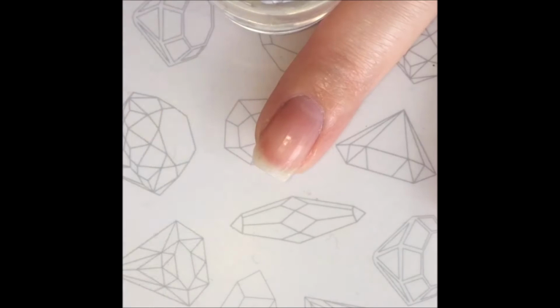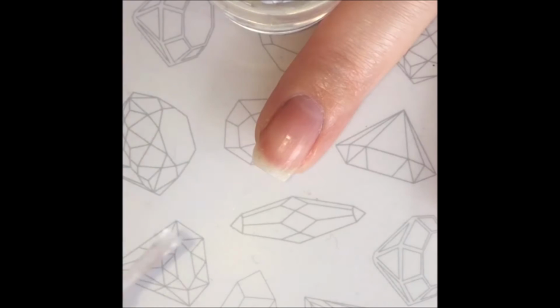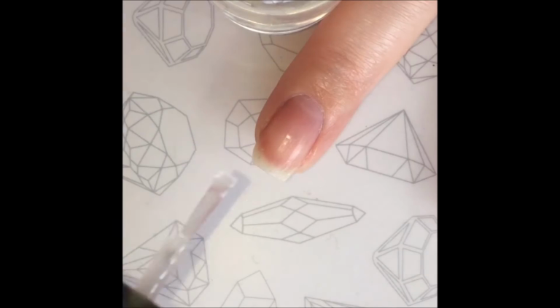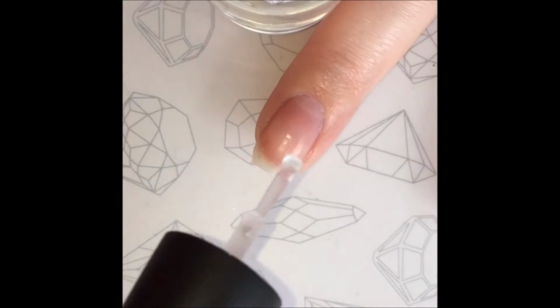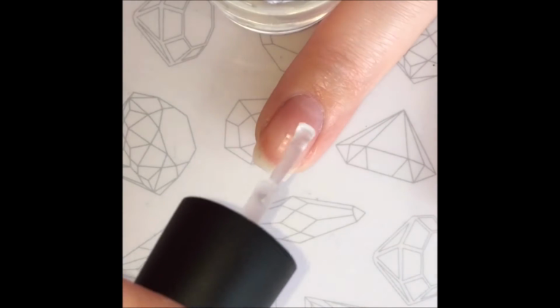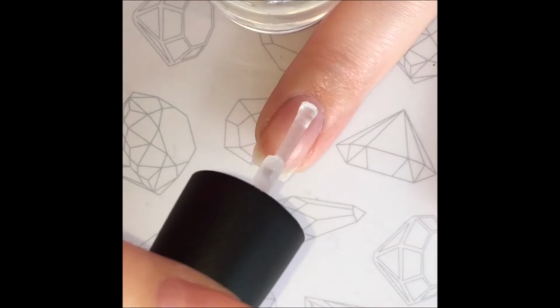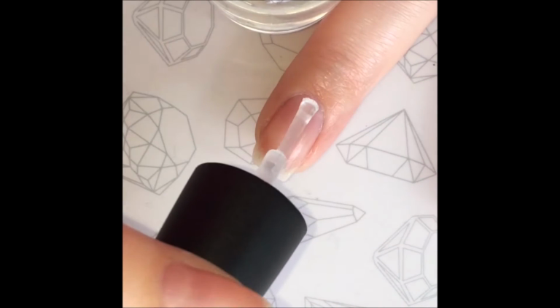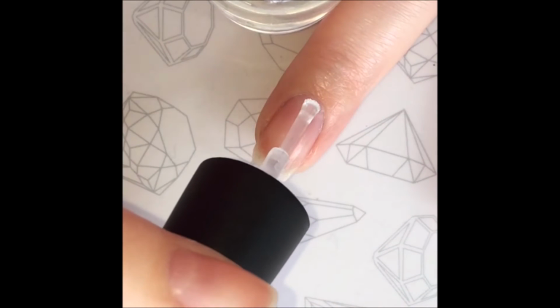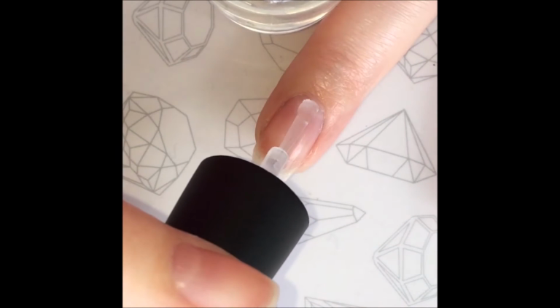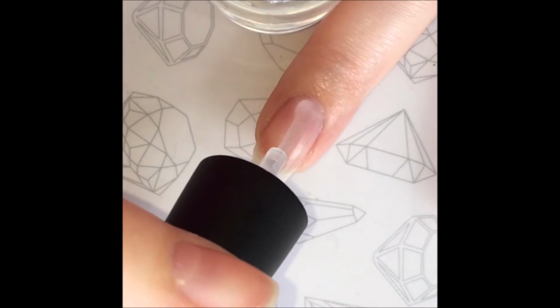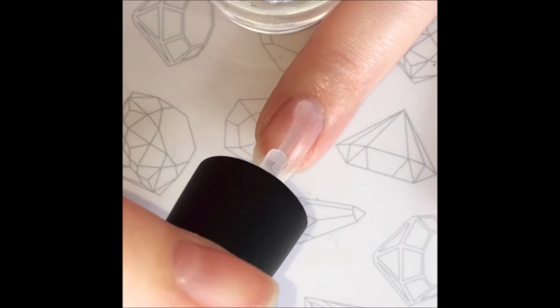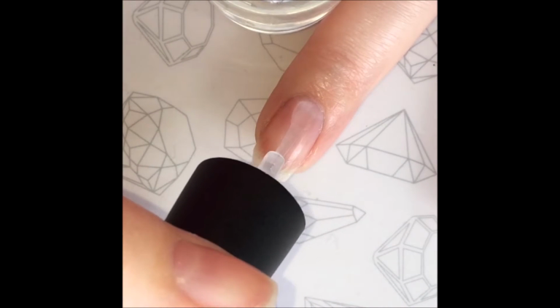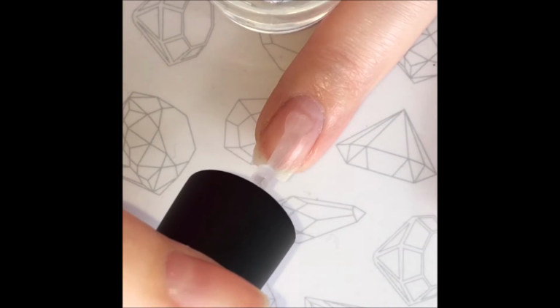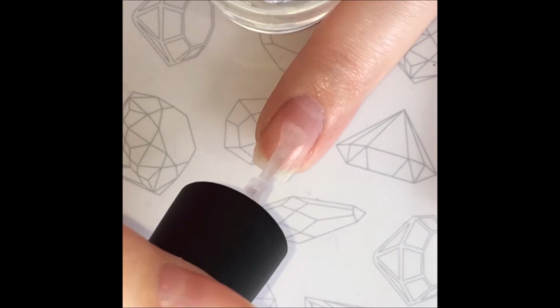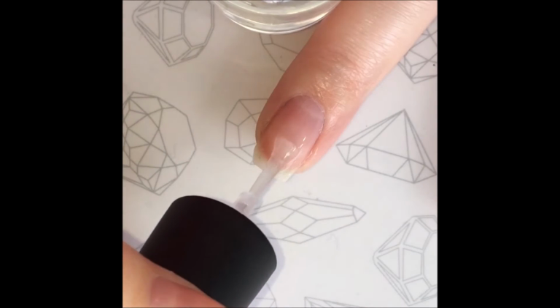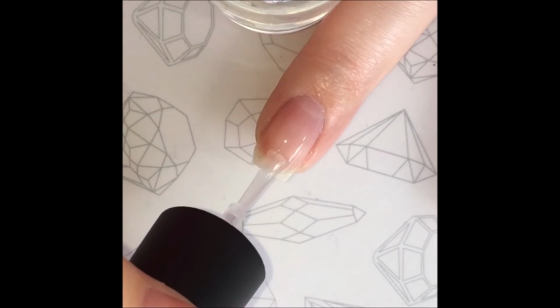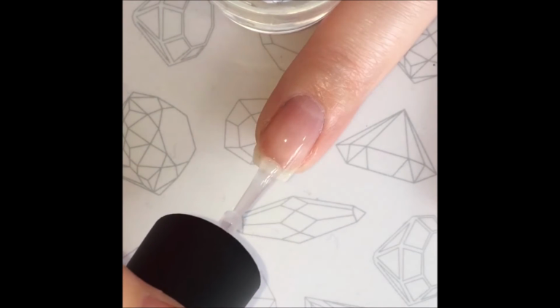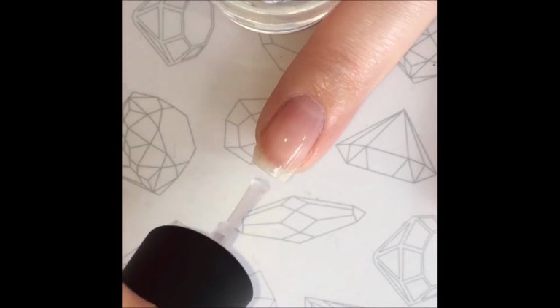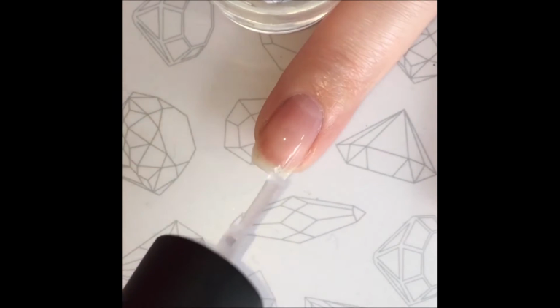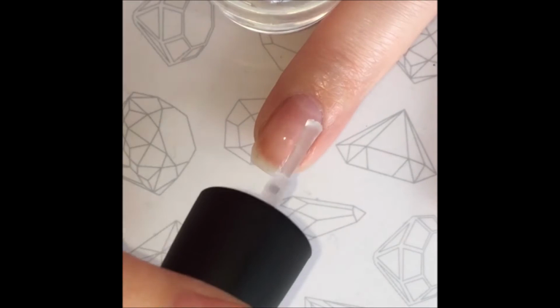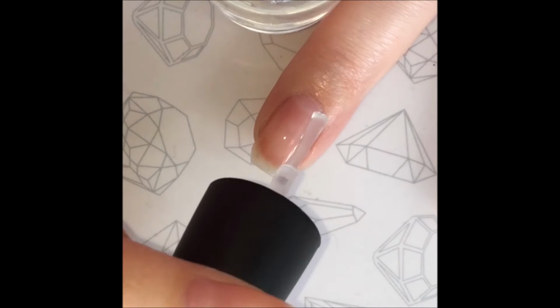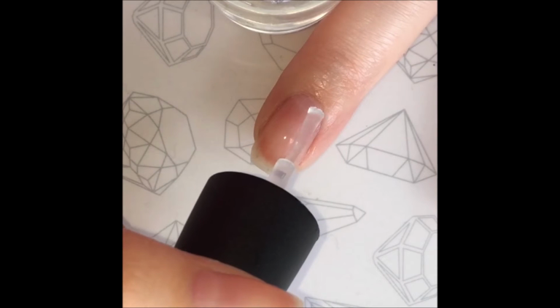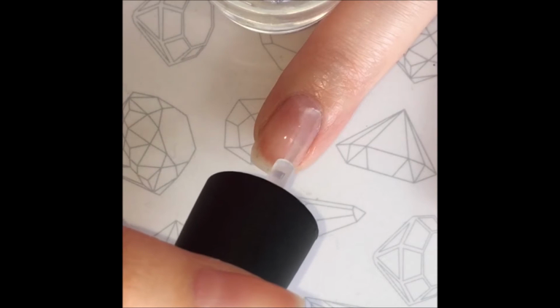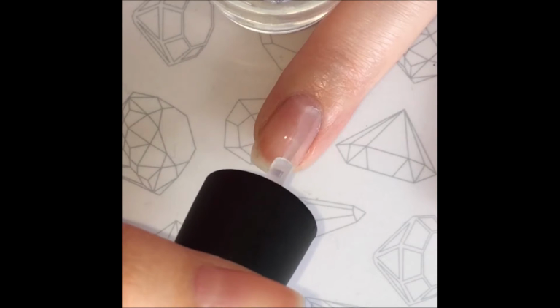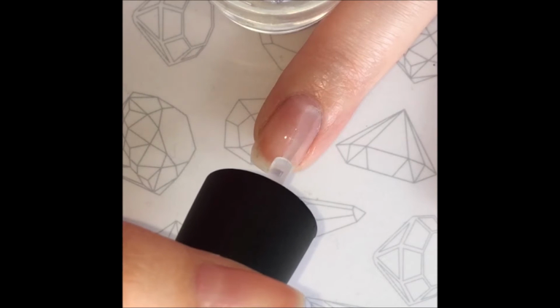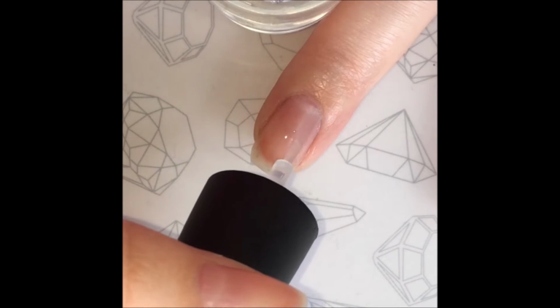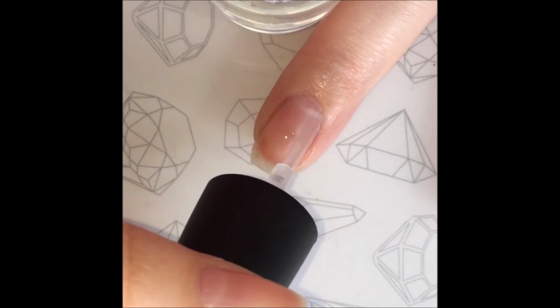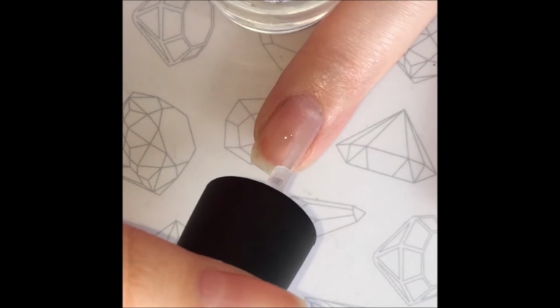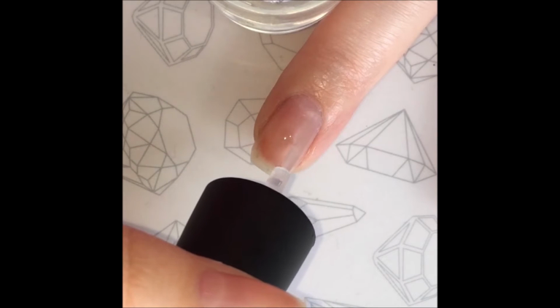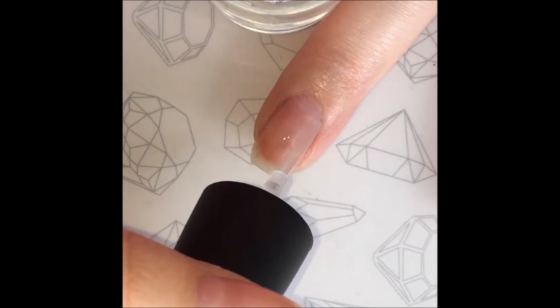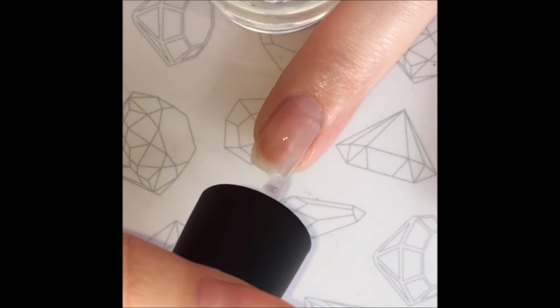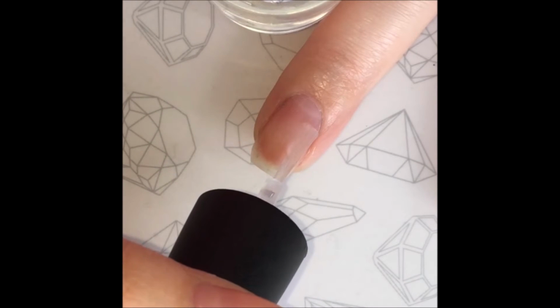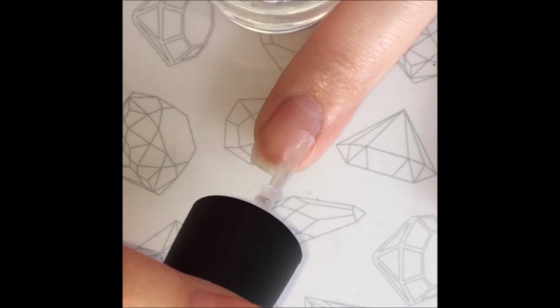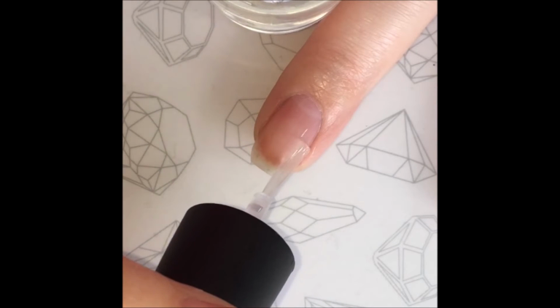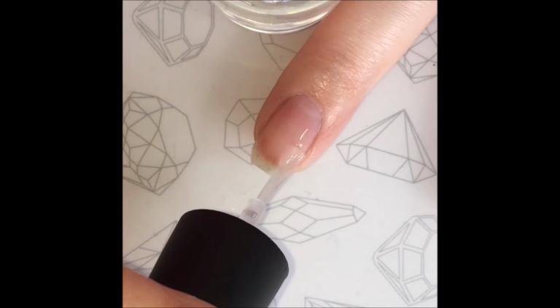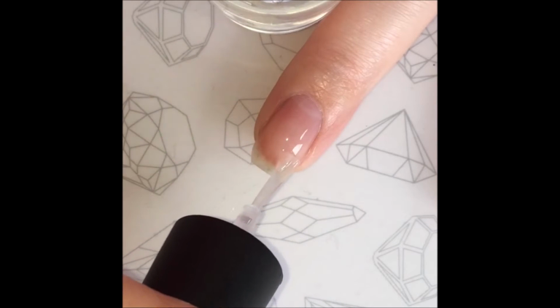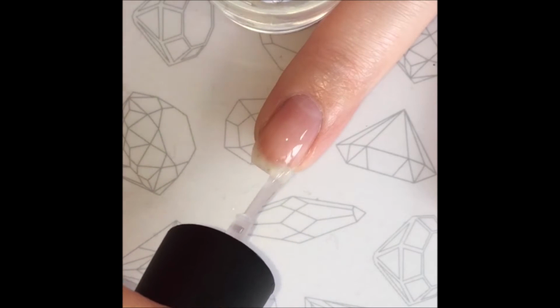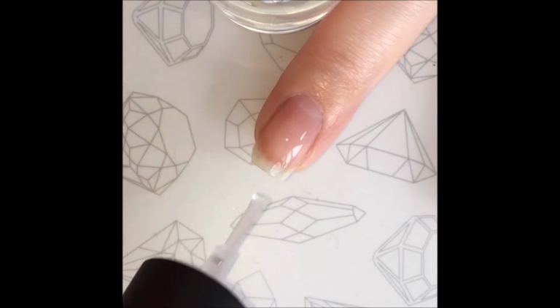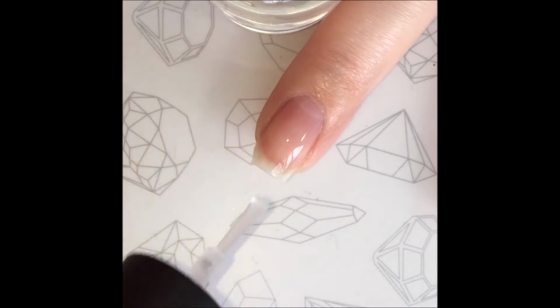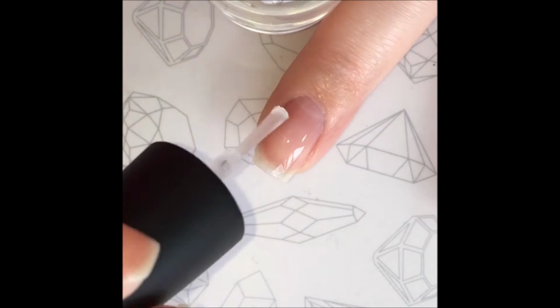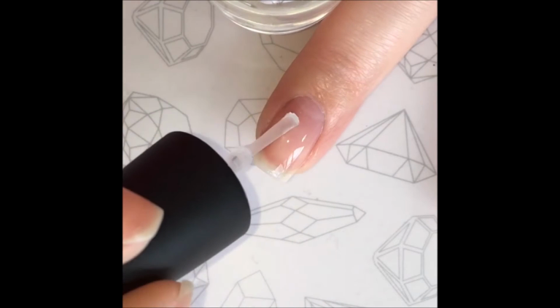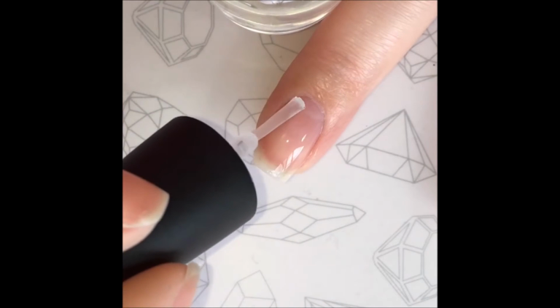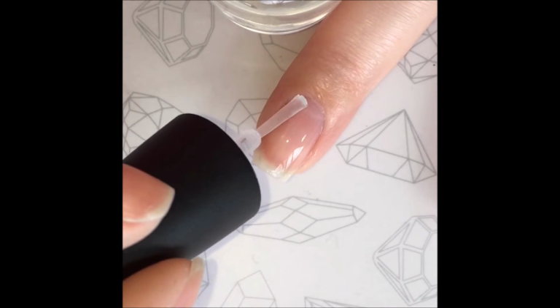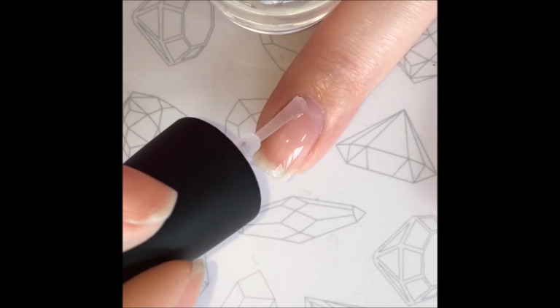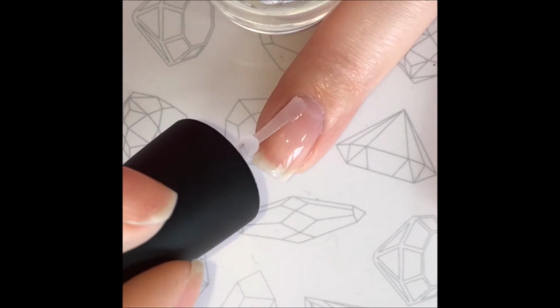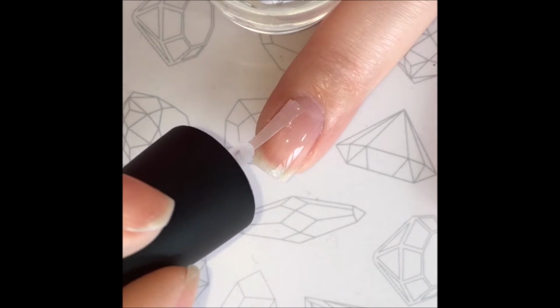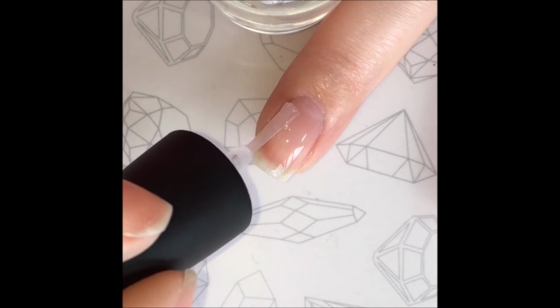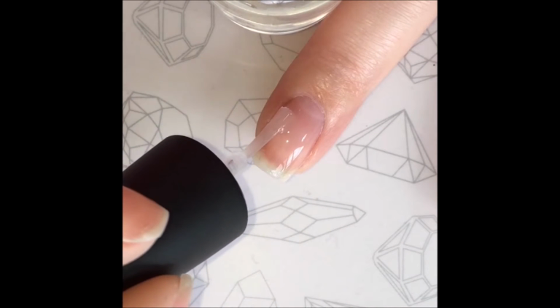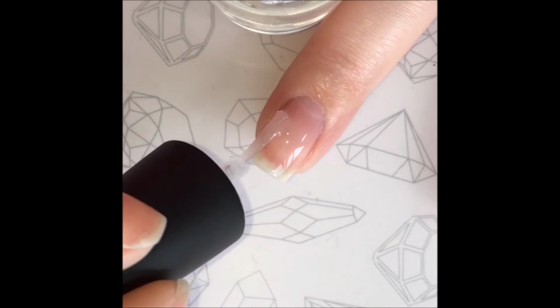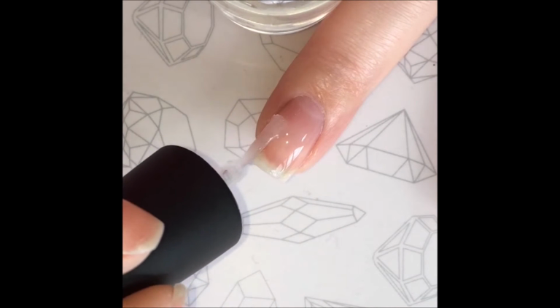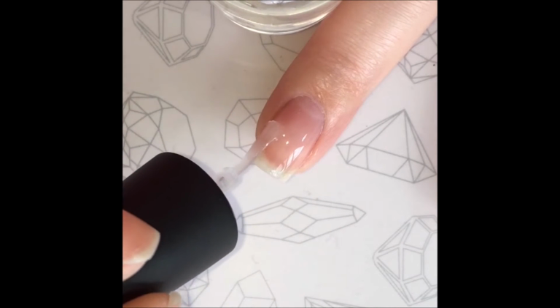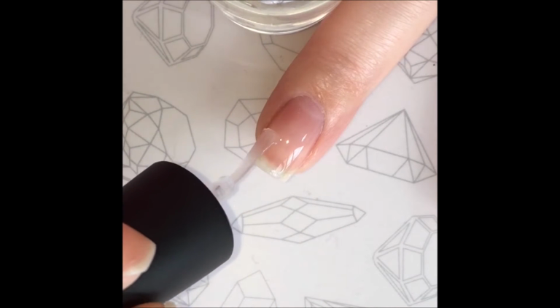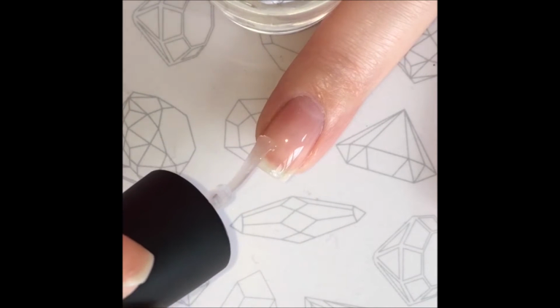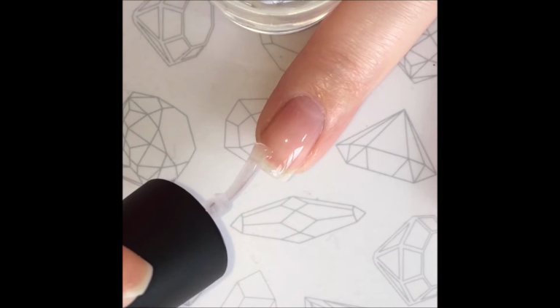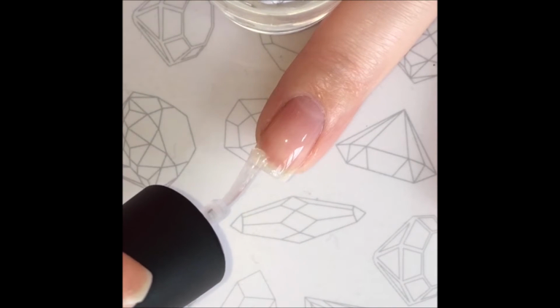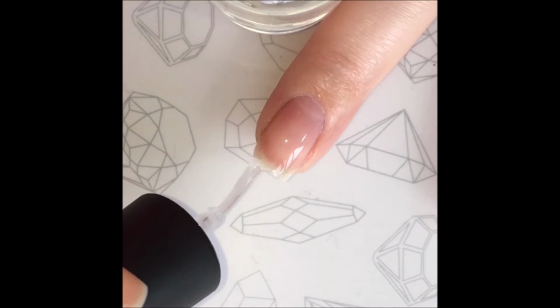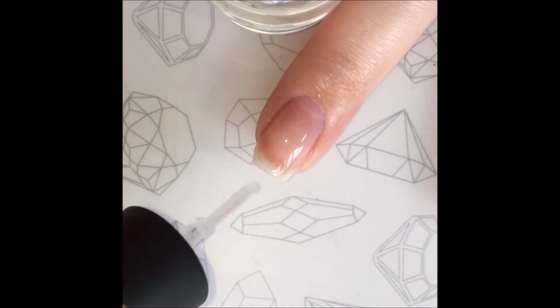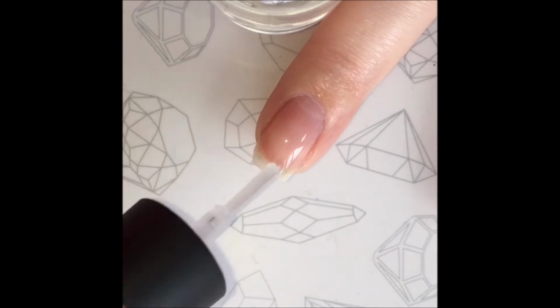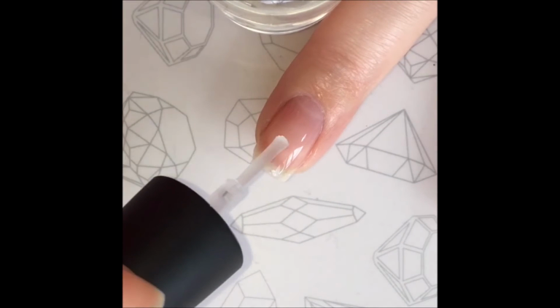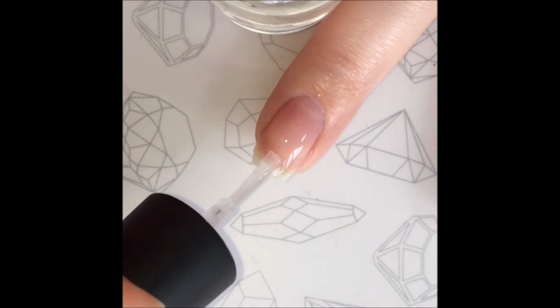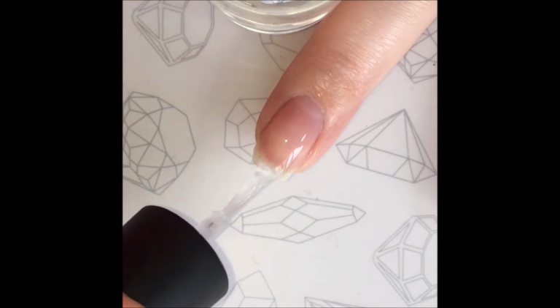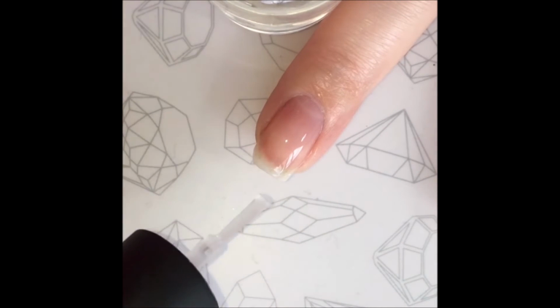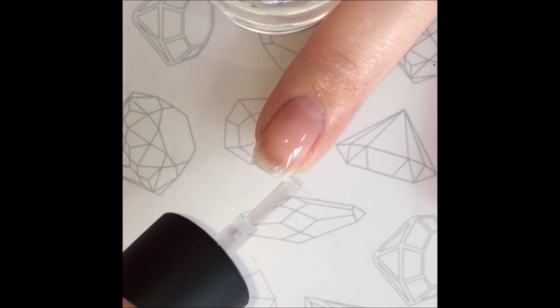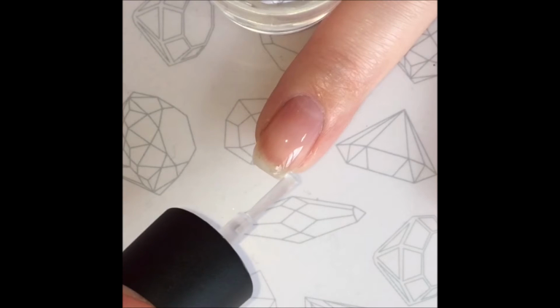To start off, I apply clear coat on all of my nails. This is to protect the nail from any stains colored nail polish may cause.